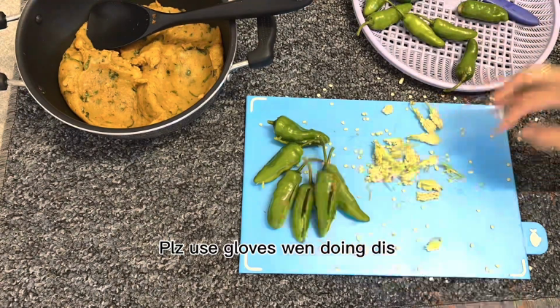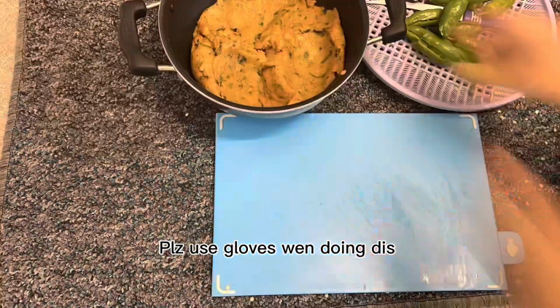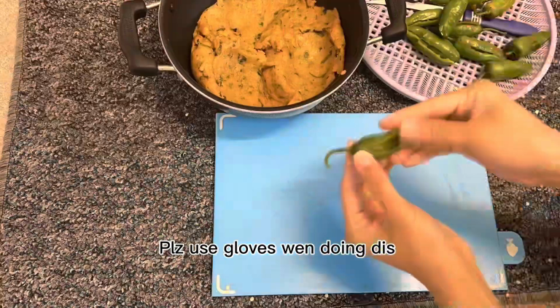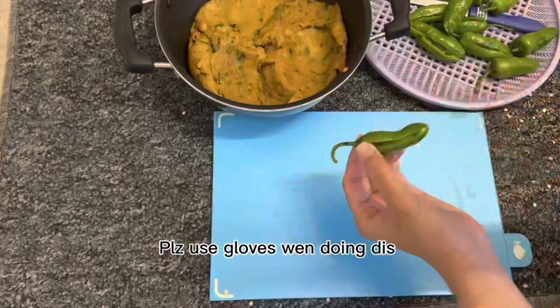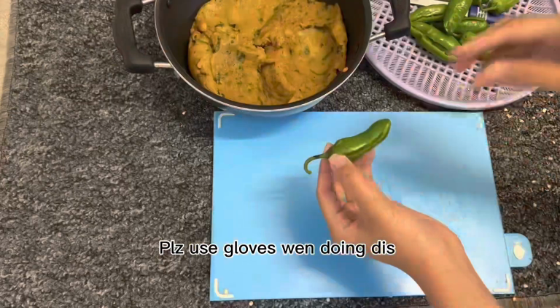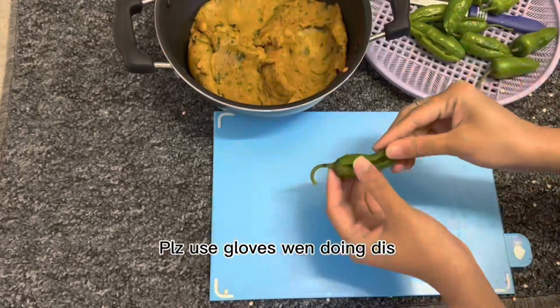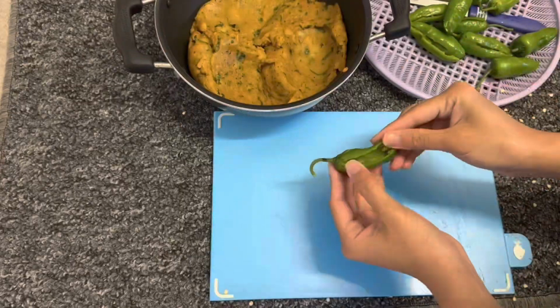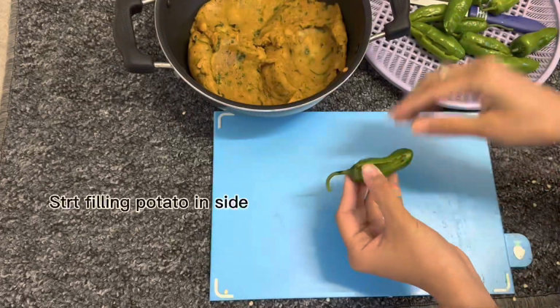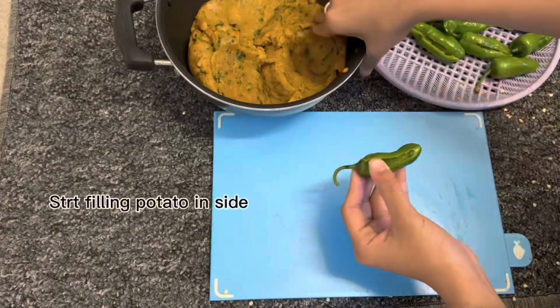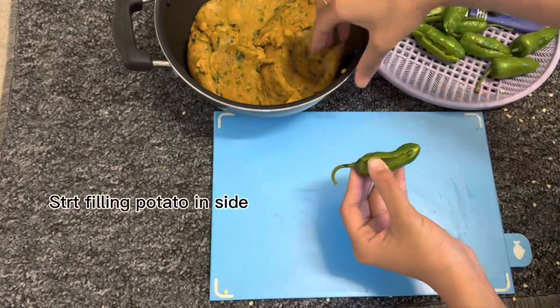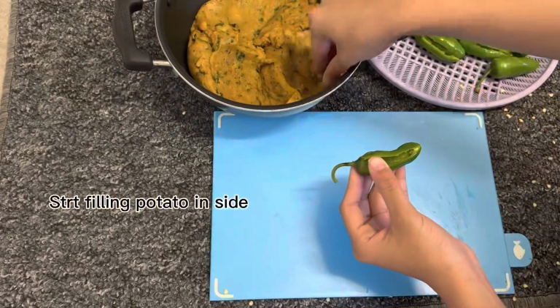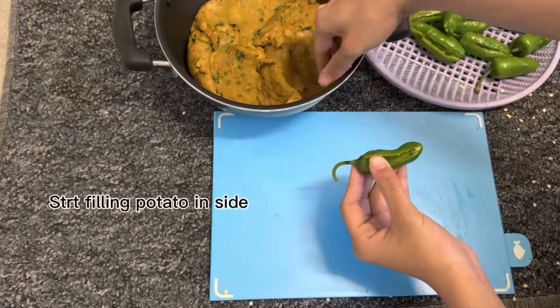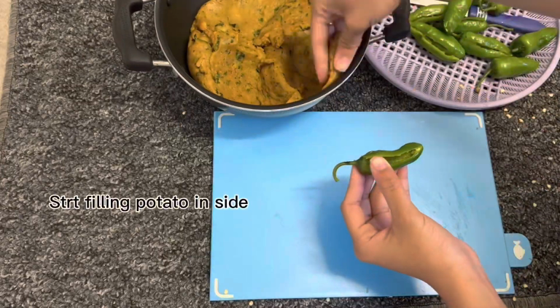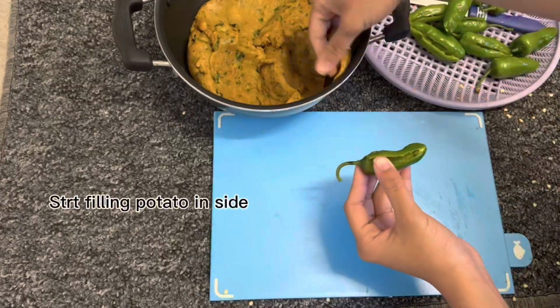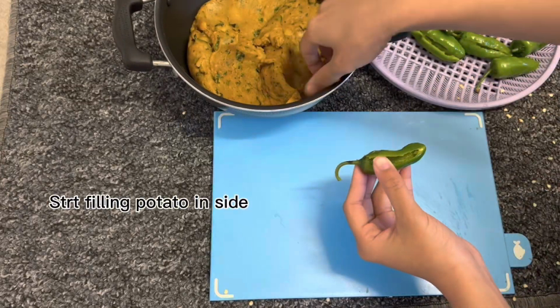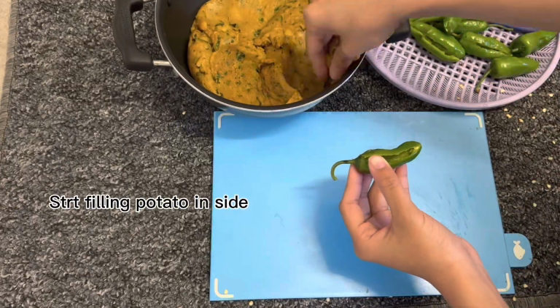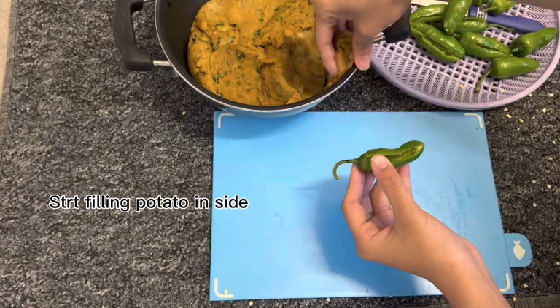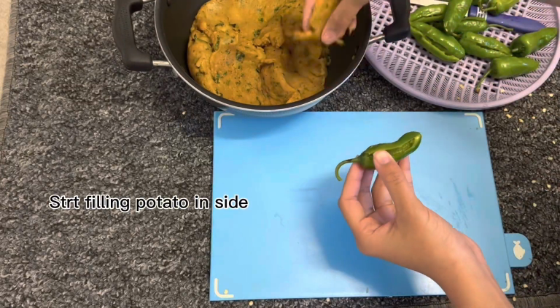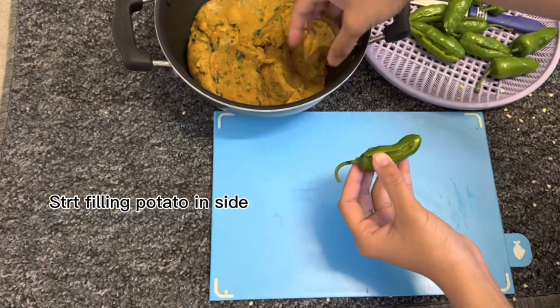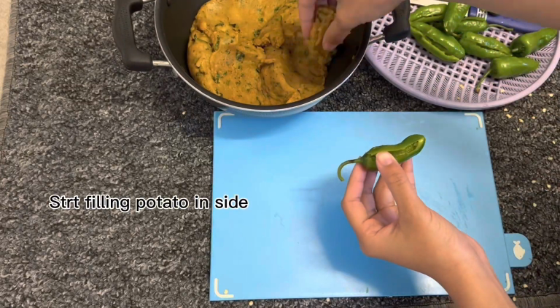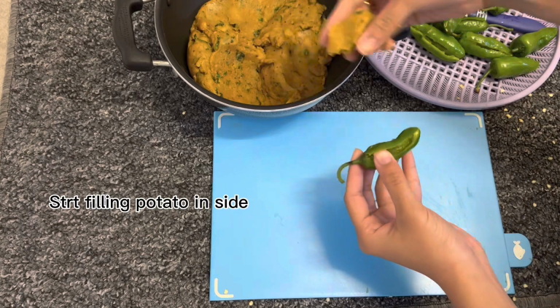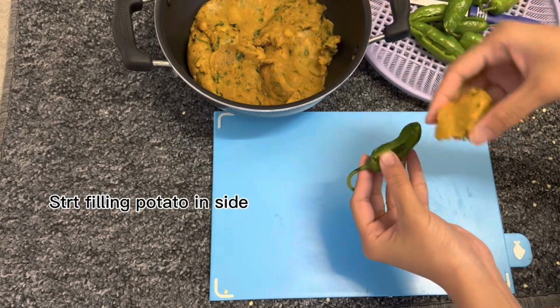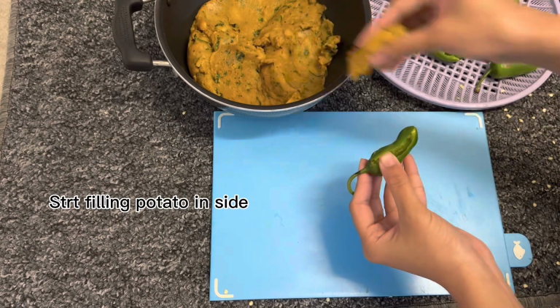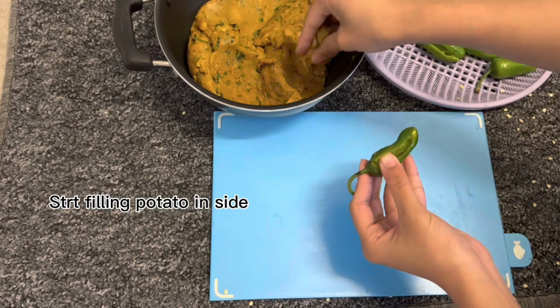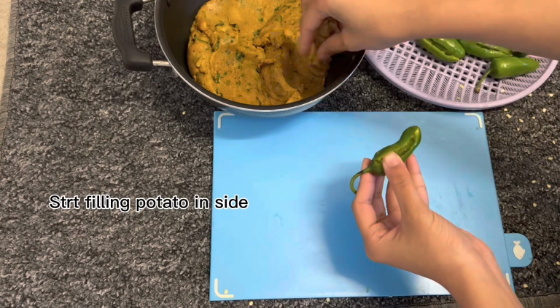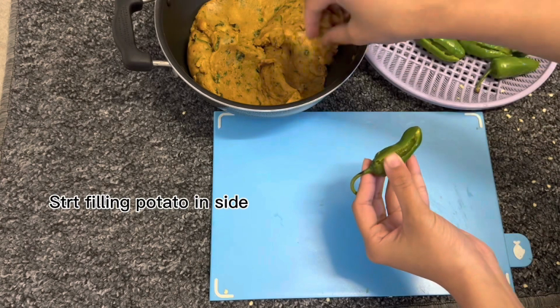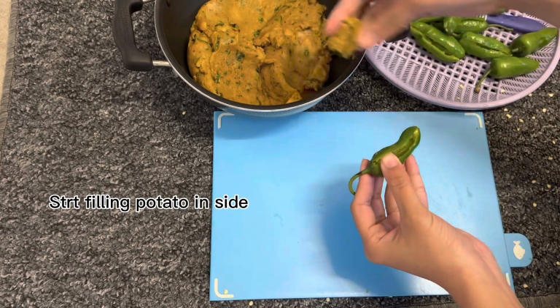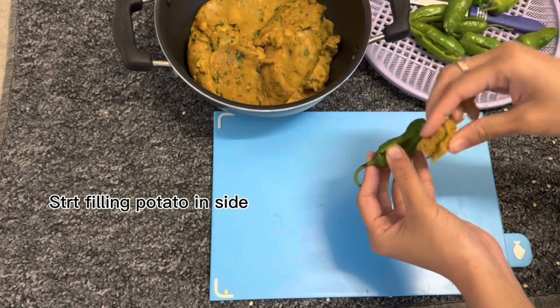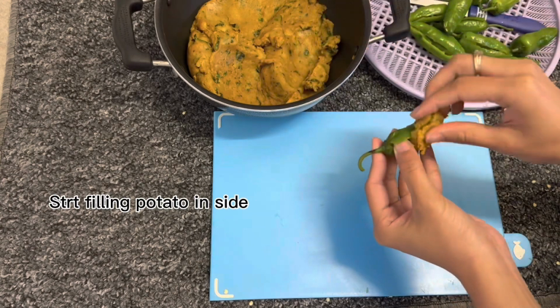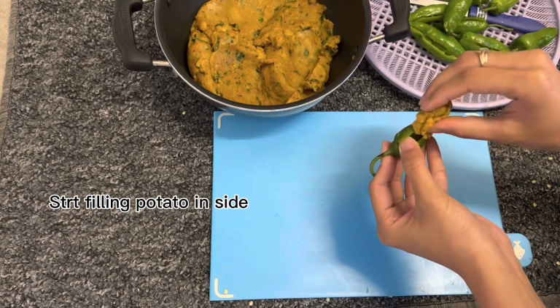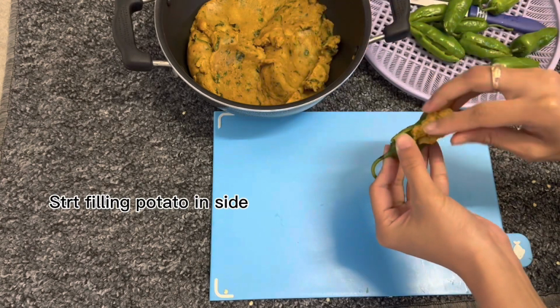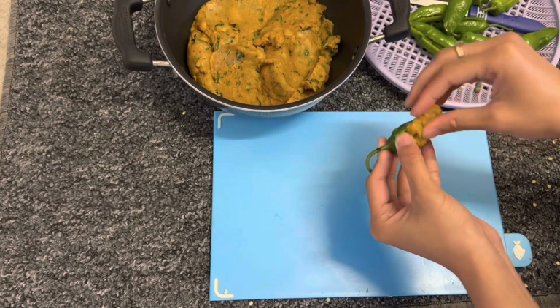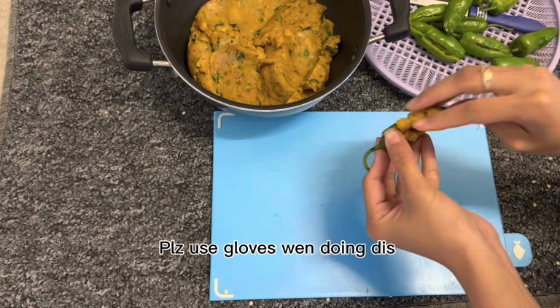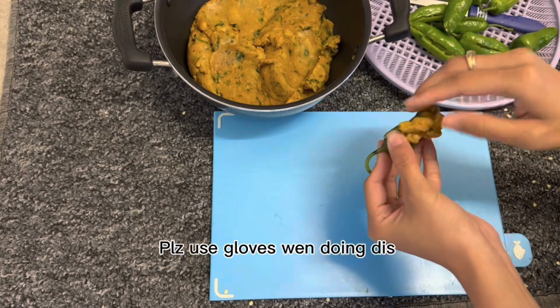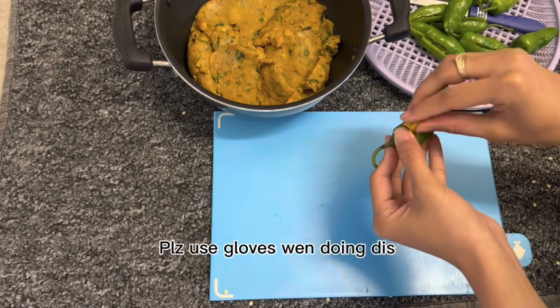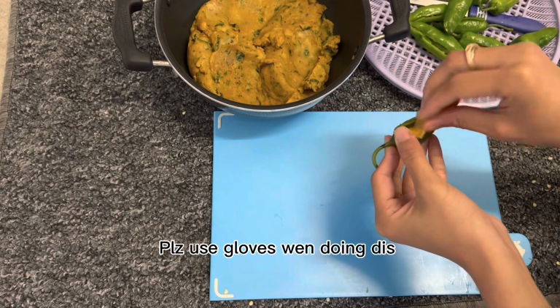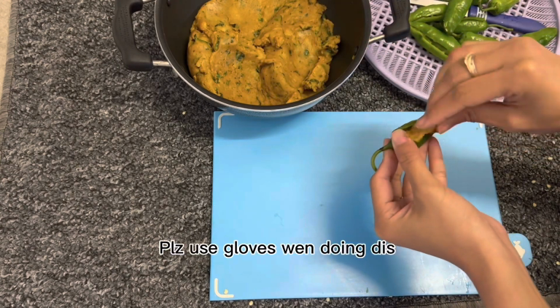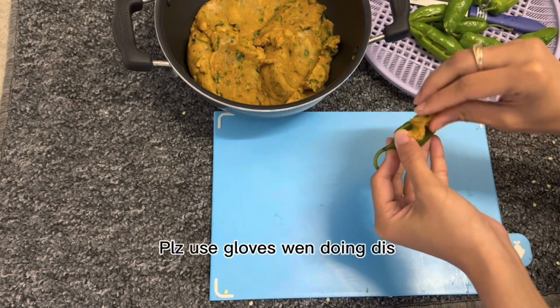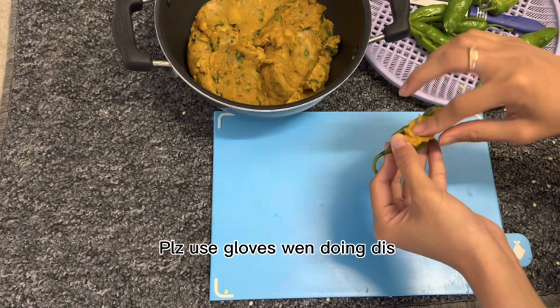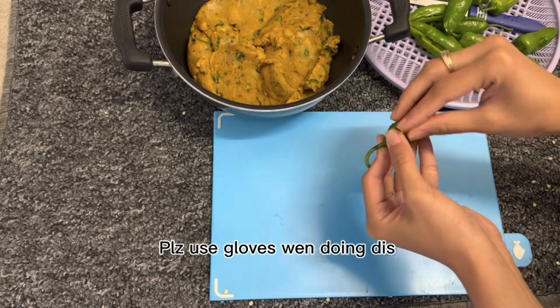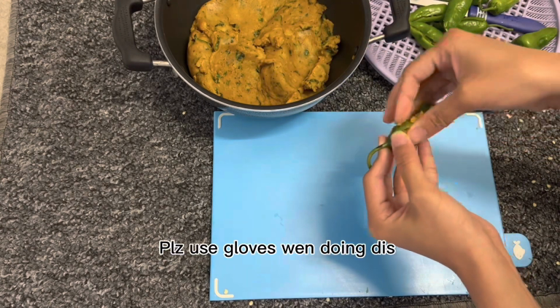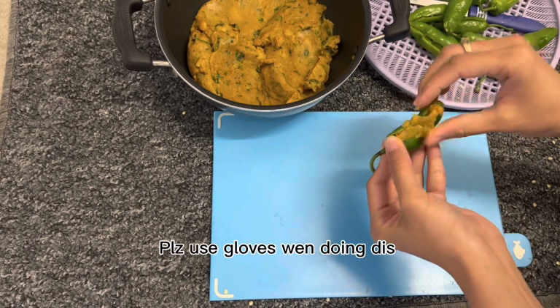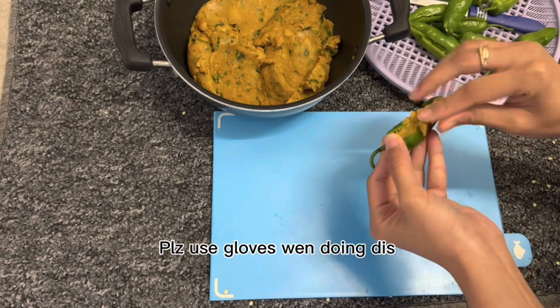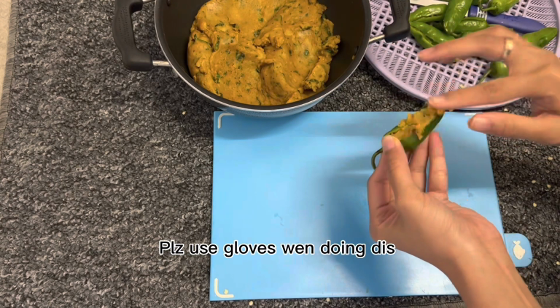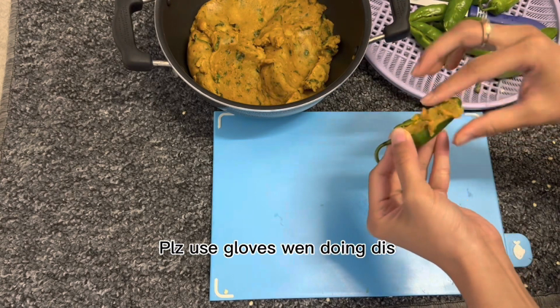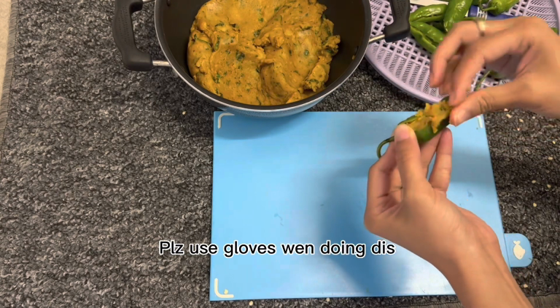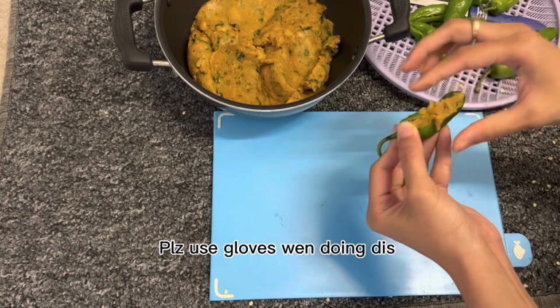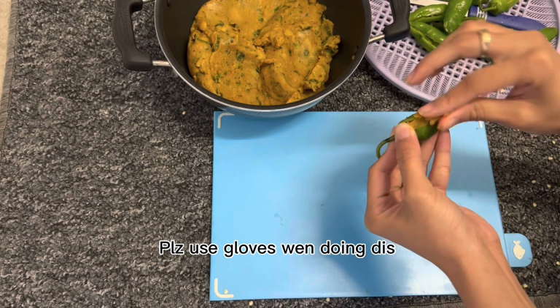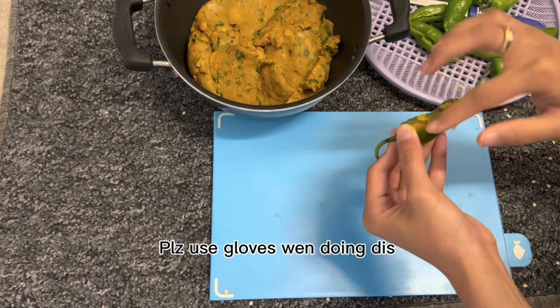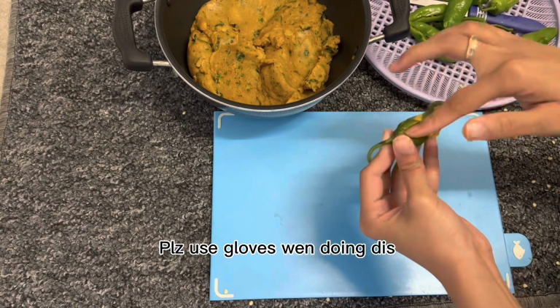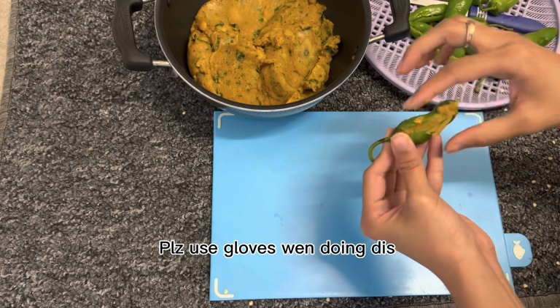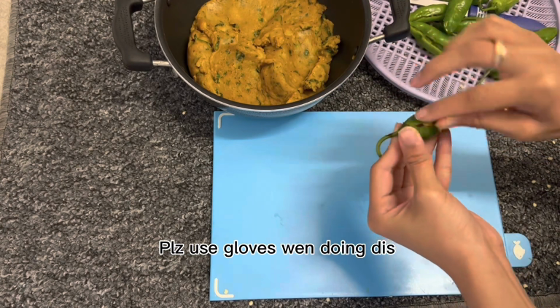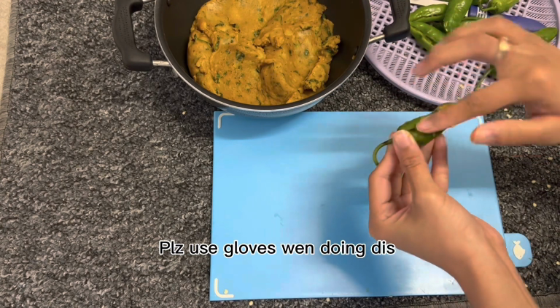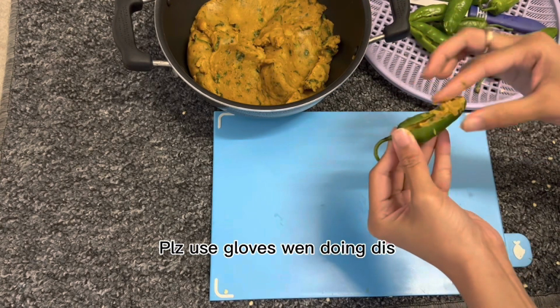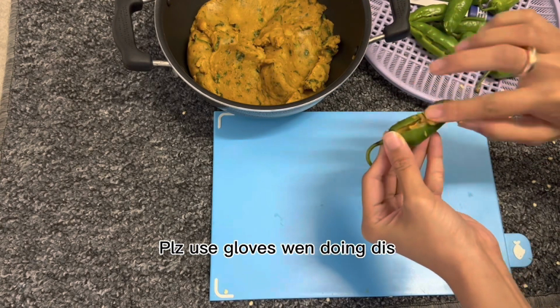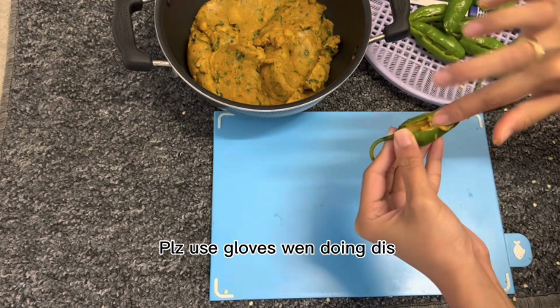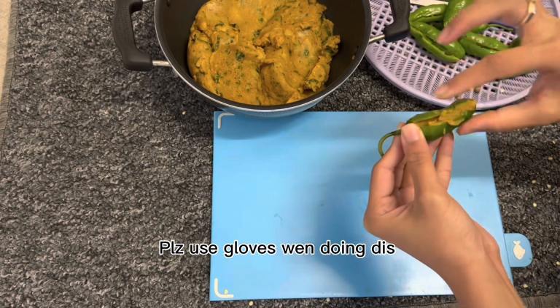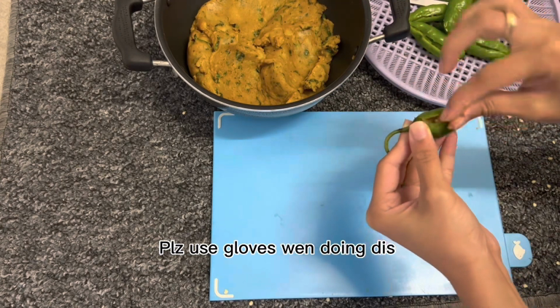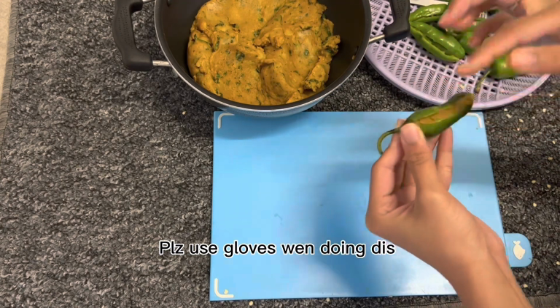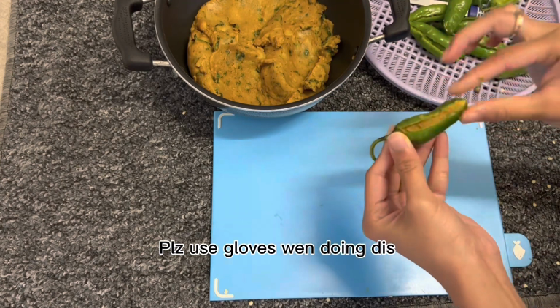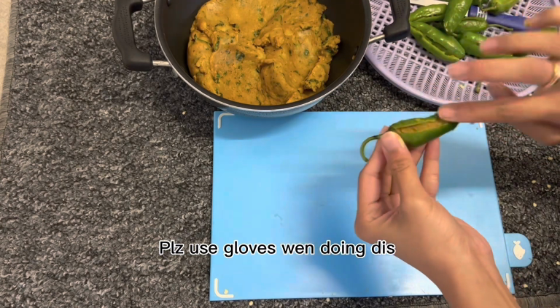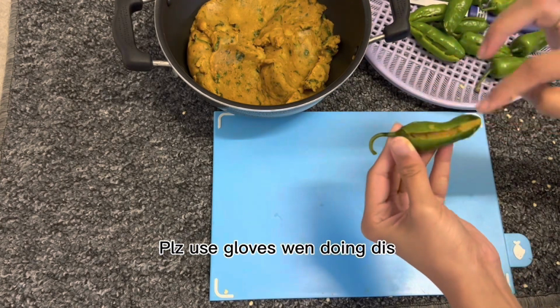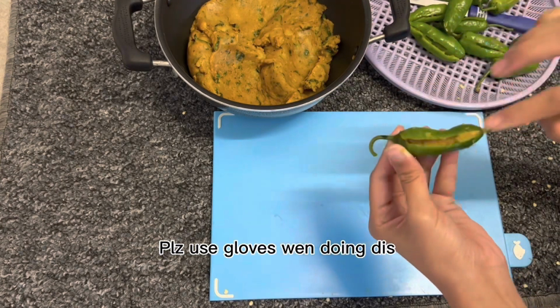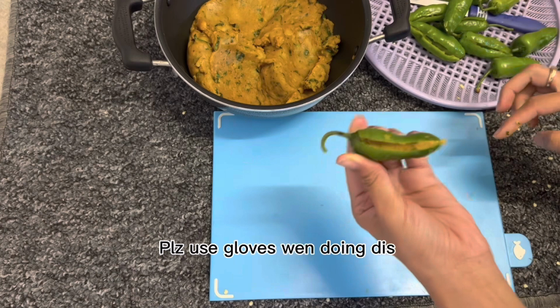Now you can start filling the potato mixture in the middle. Do it how I'm doing it here.